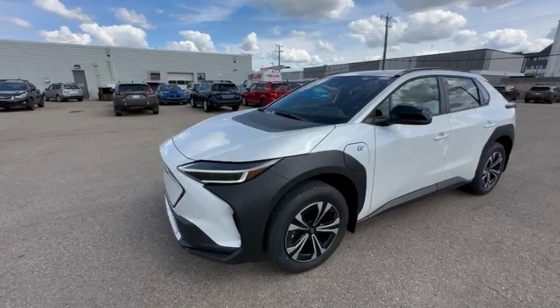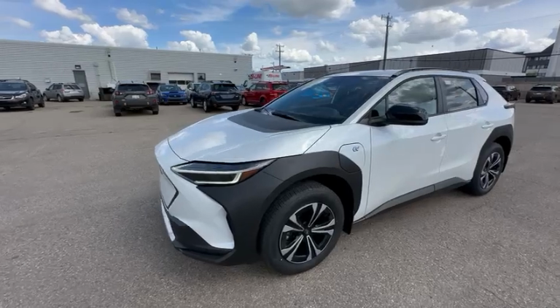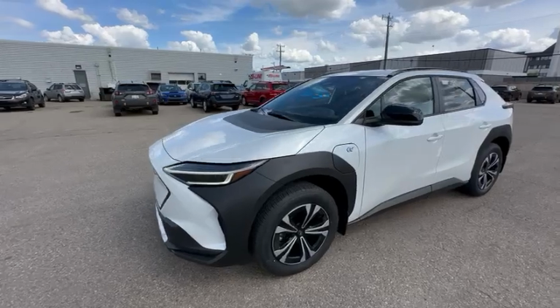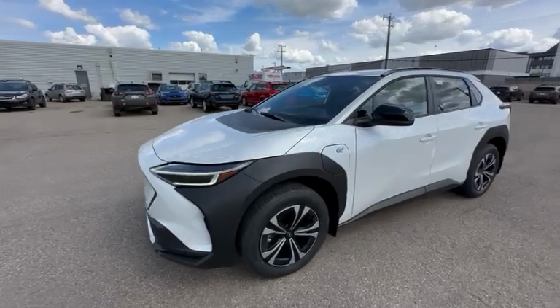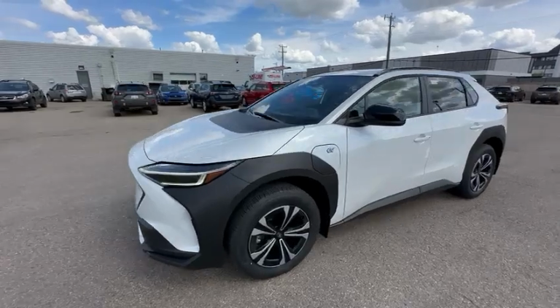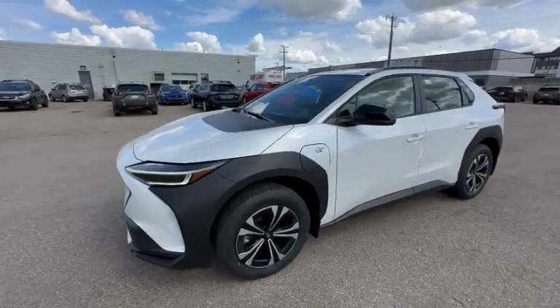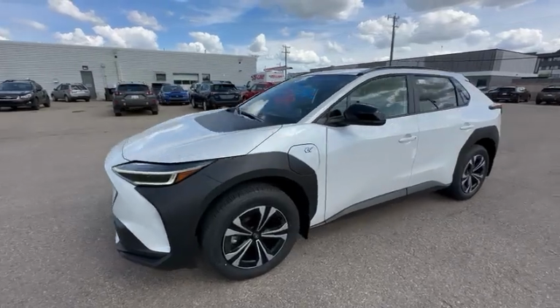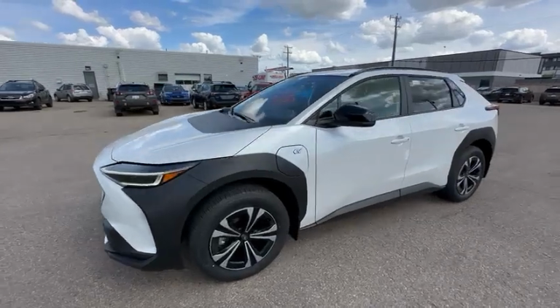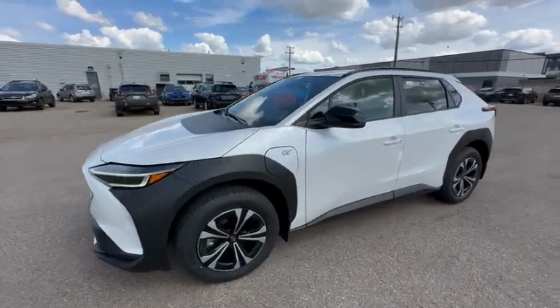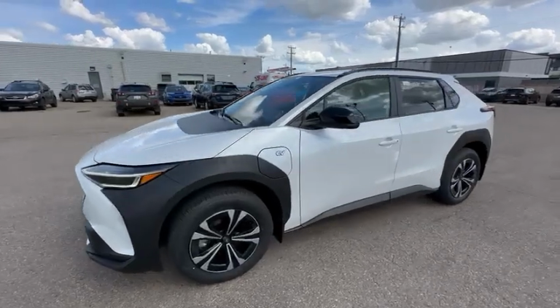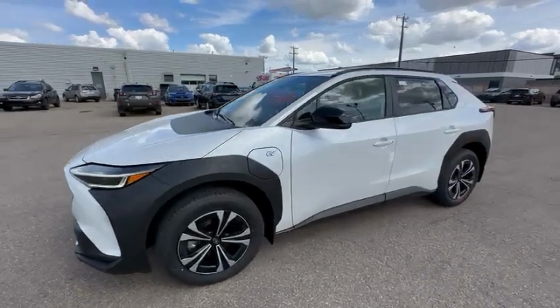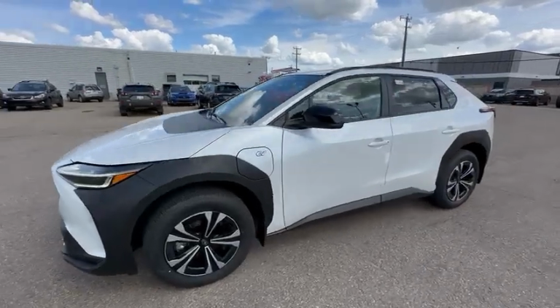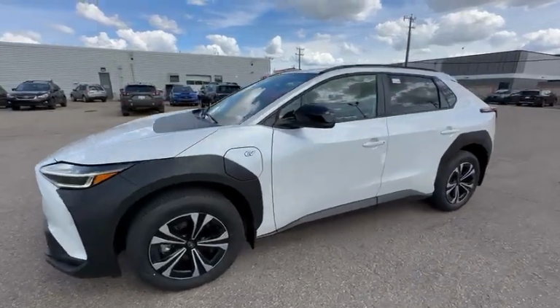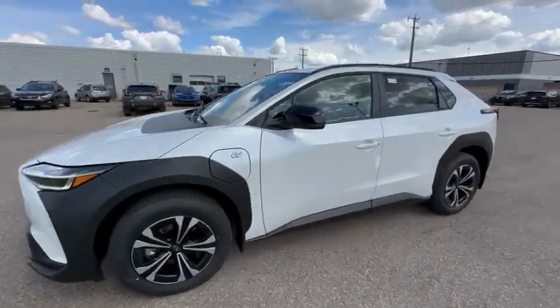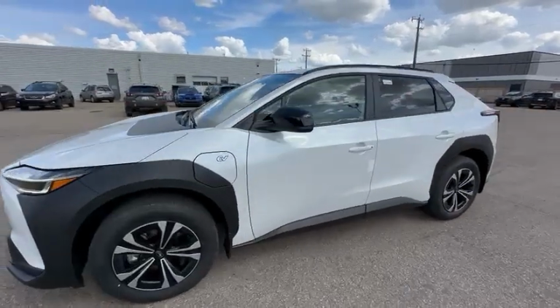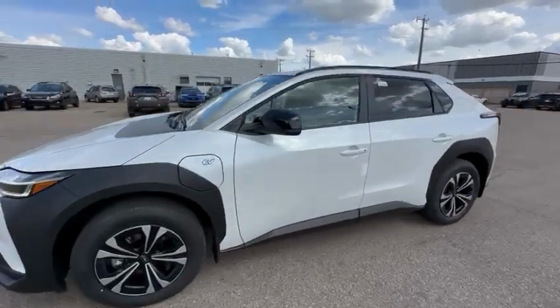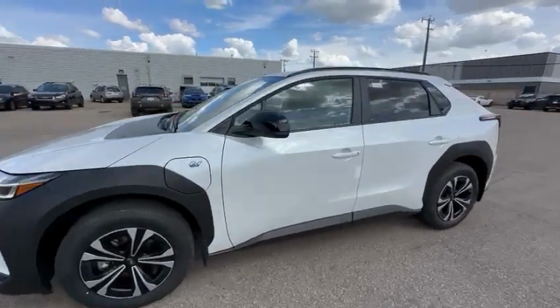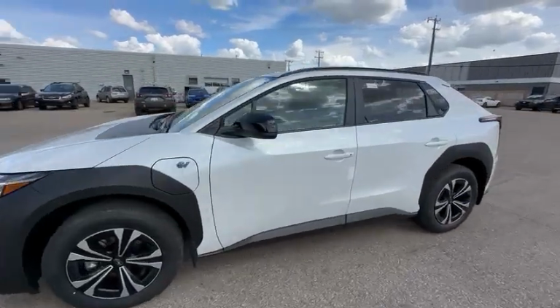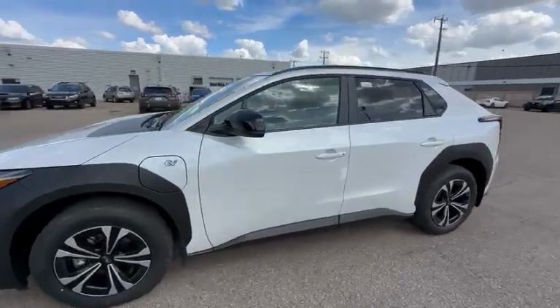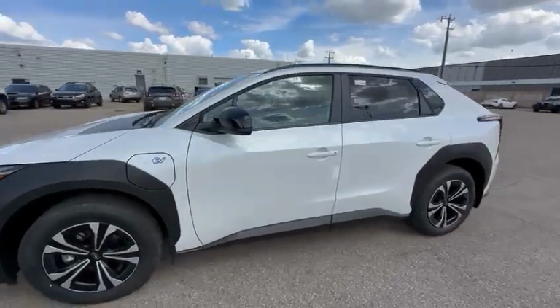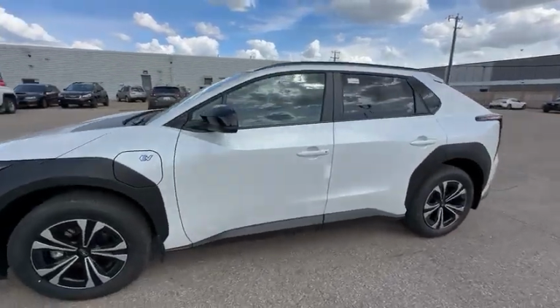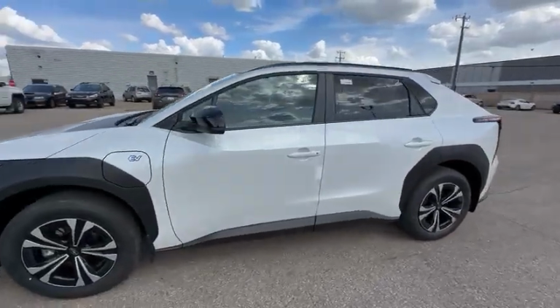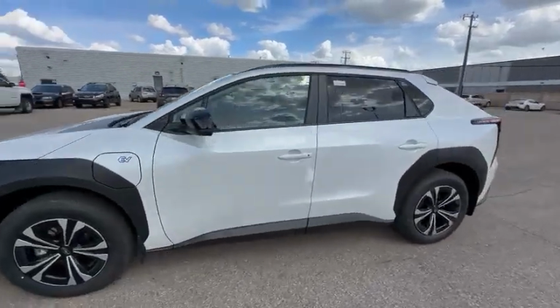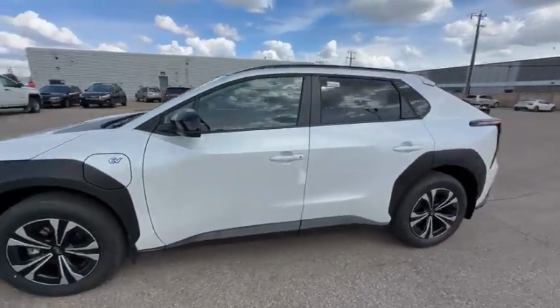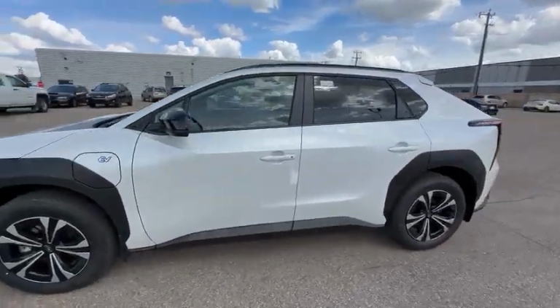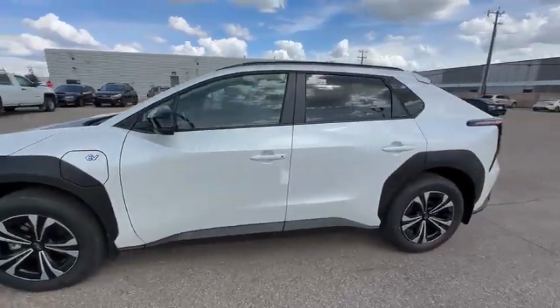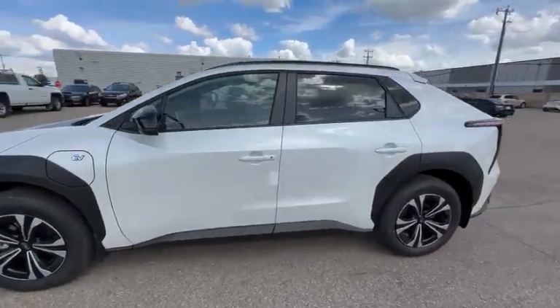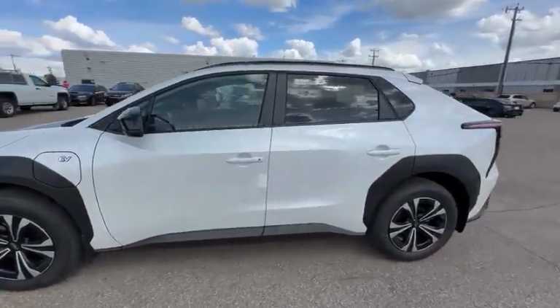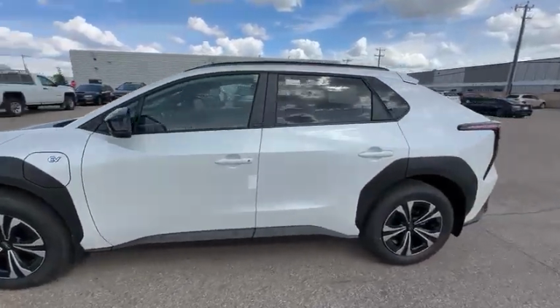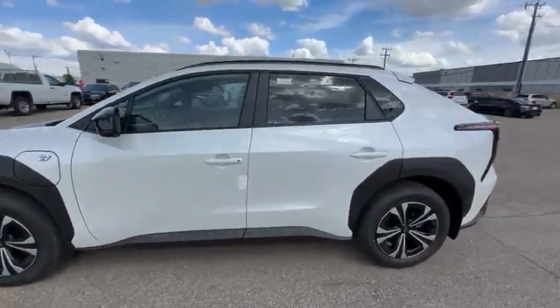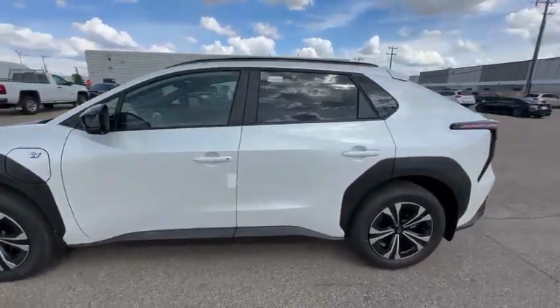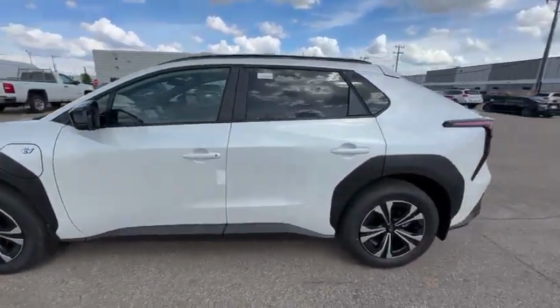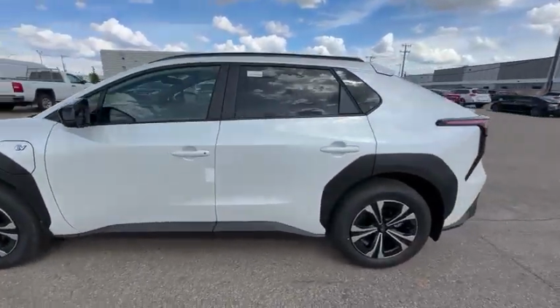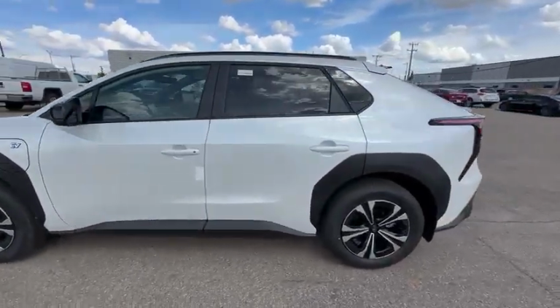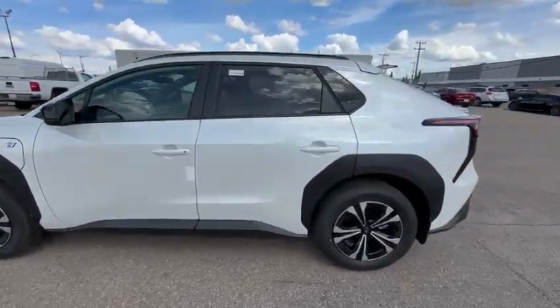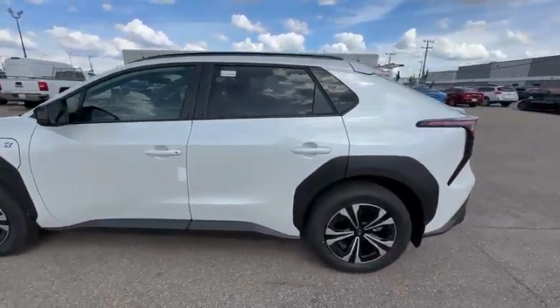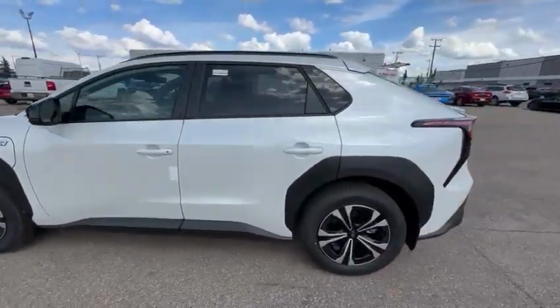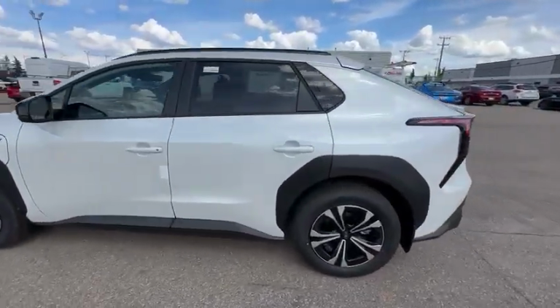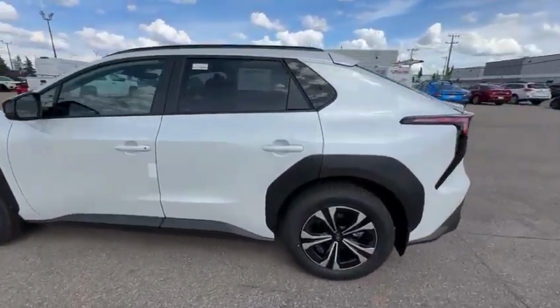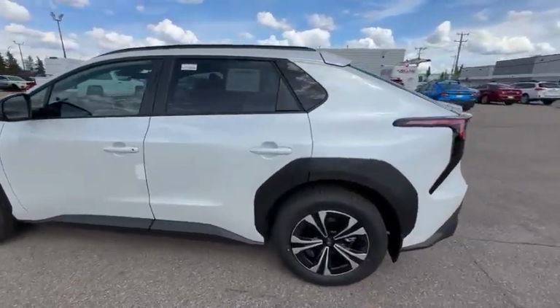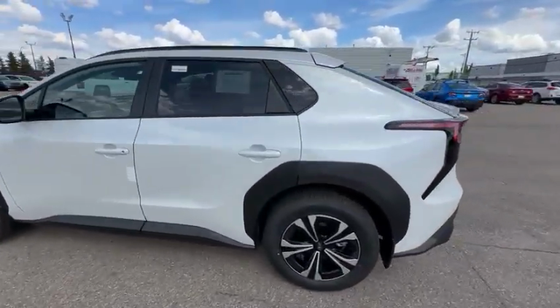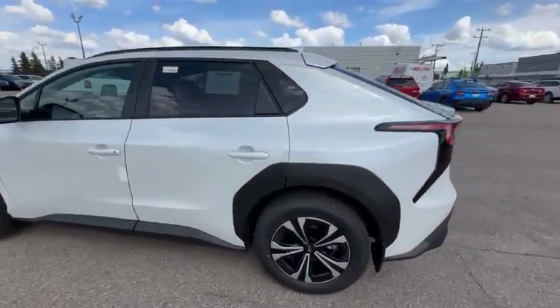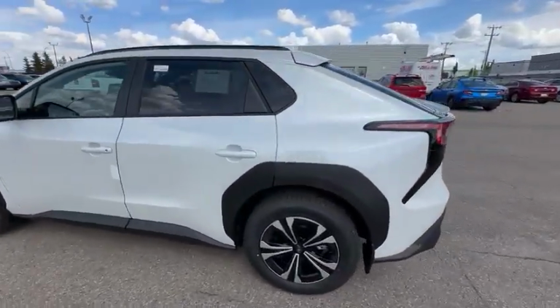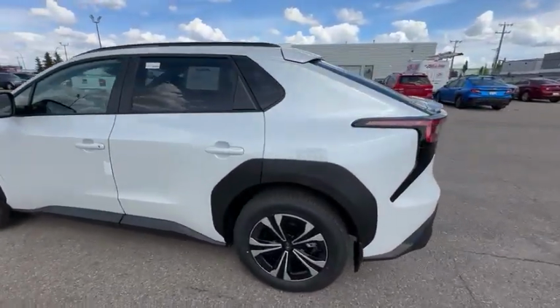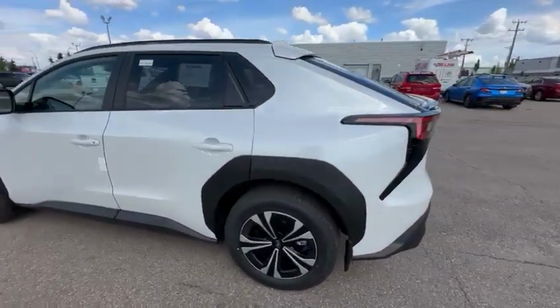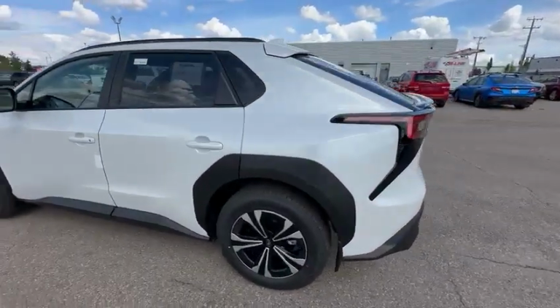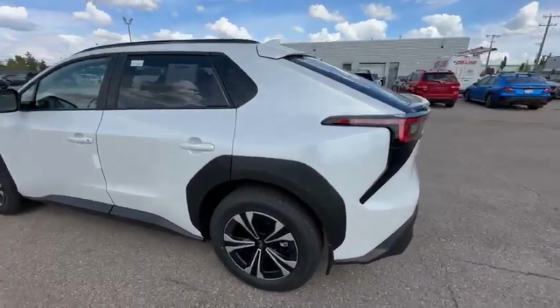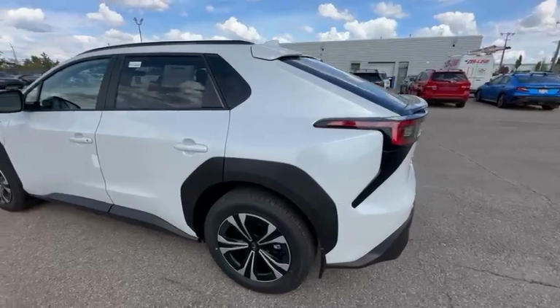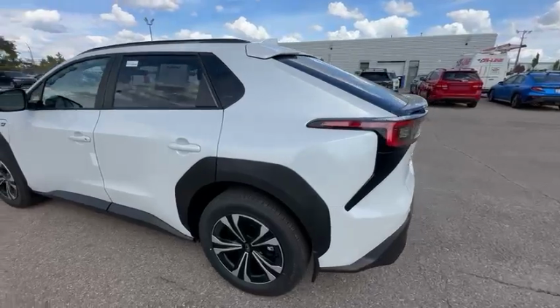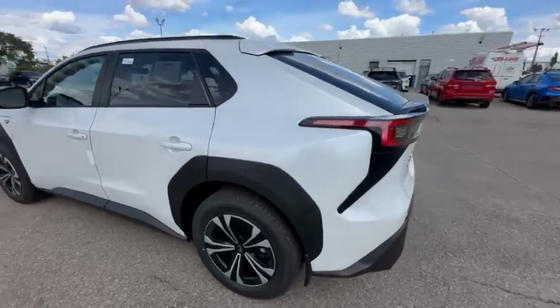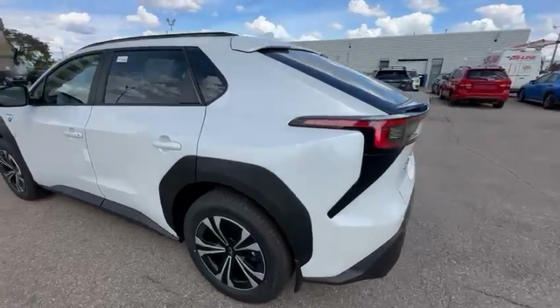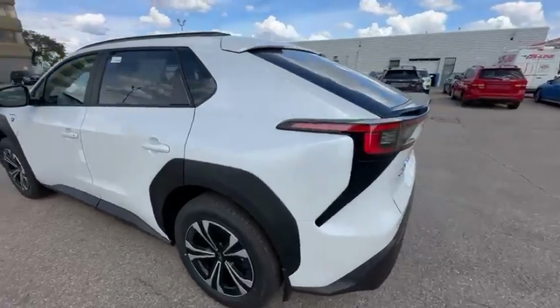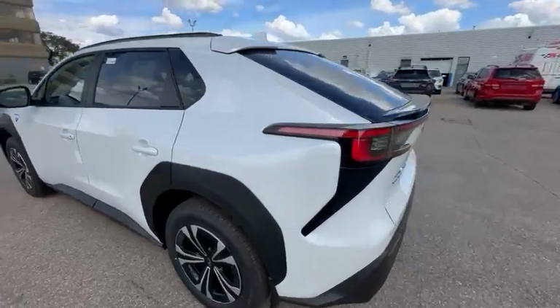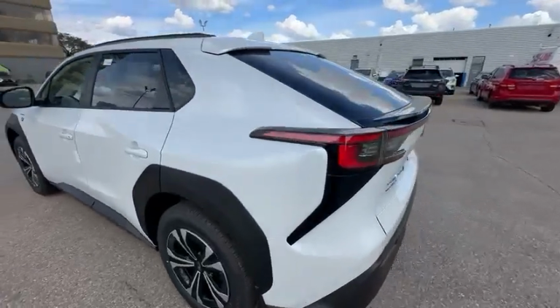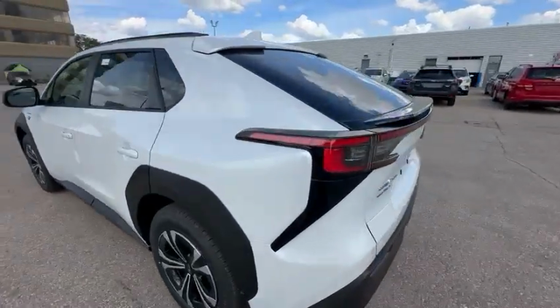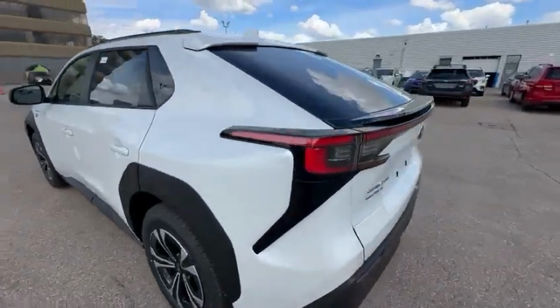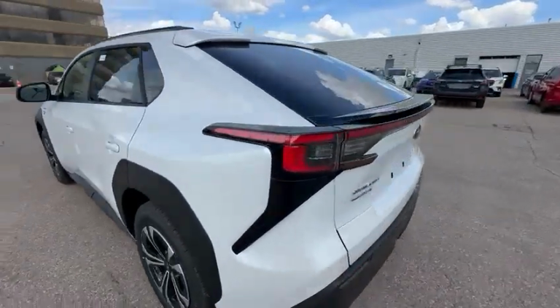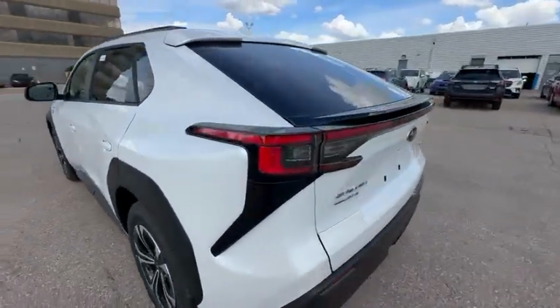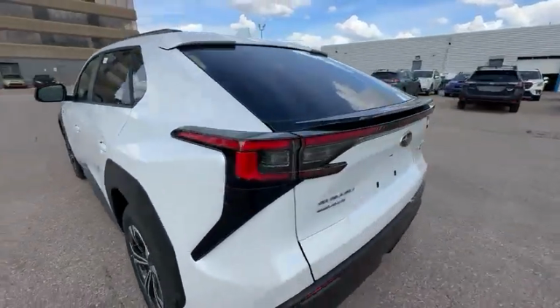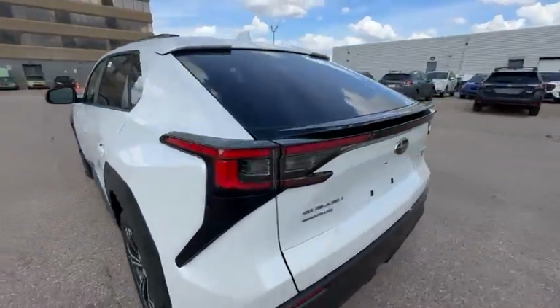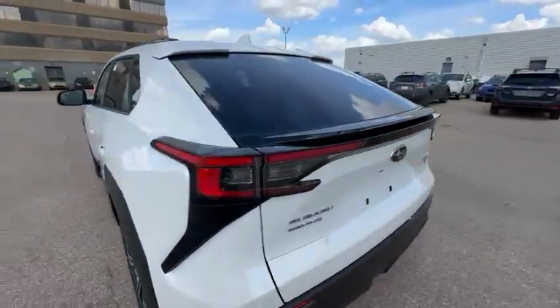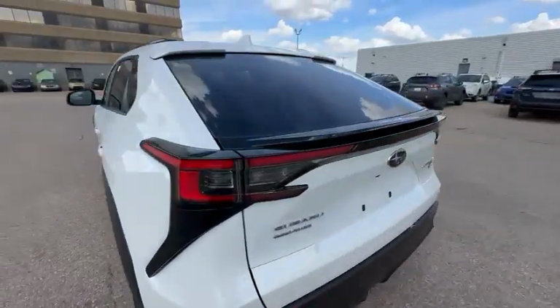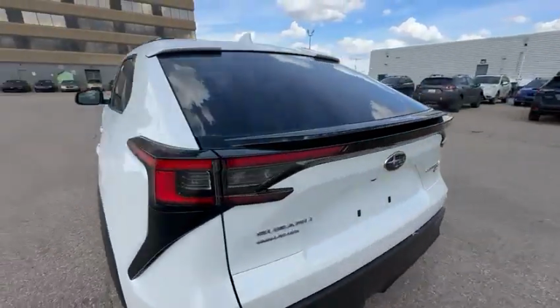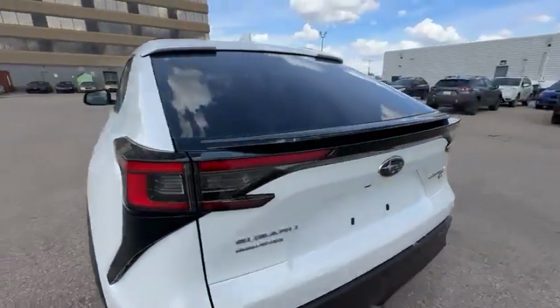Hi Beata, Josh here from Rally Subaru. I just want to send you a quick video of our 2024 Subaru Solterra.